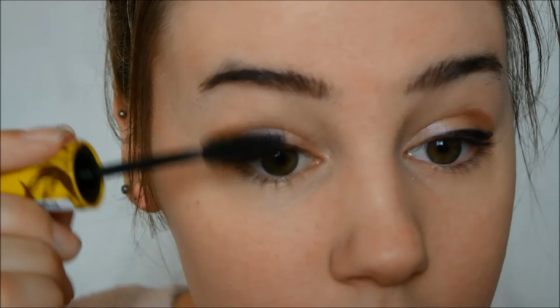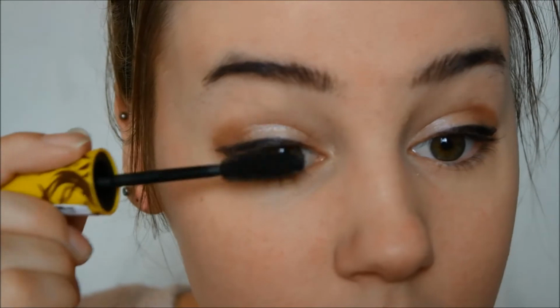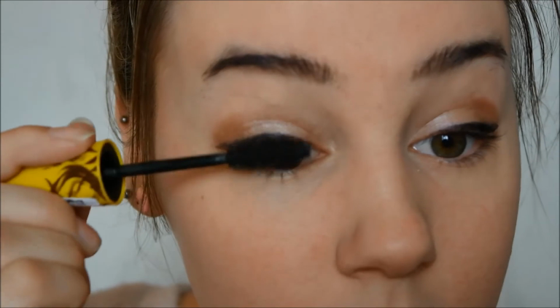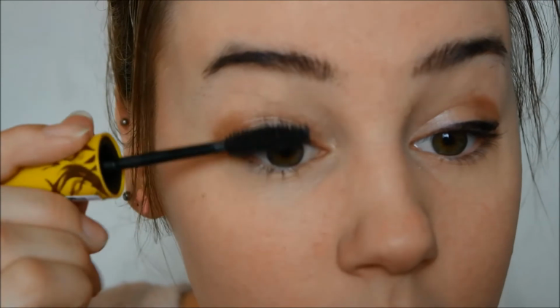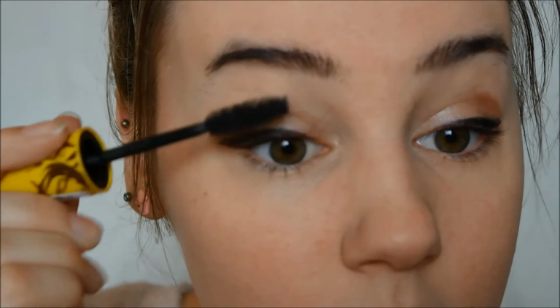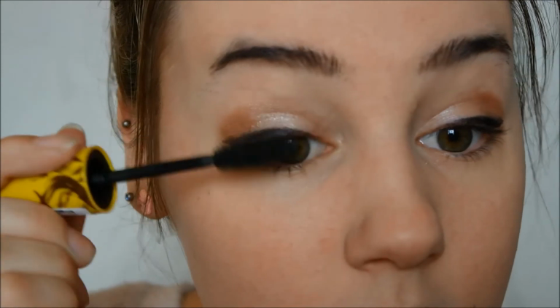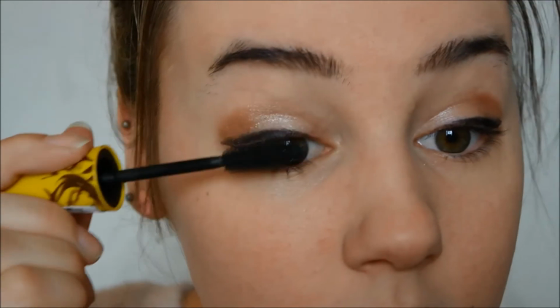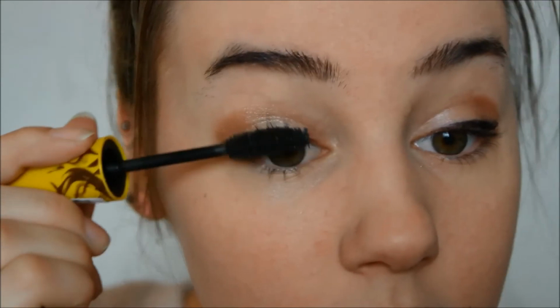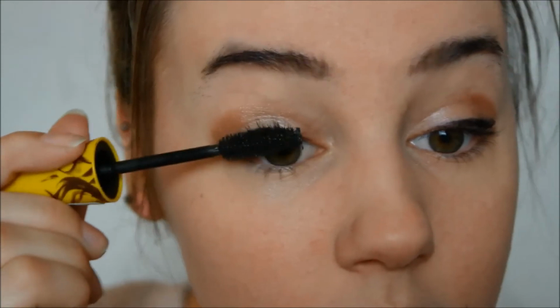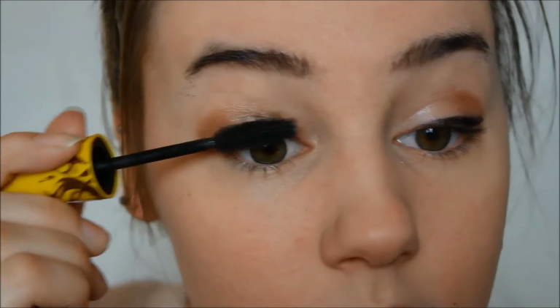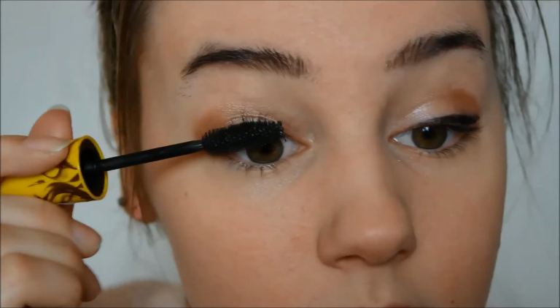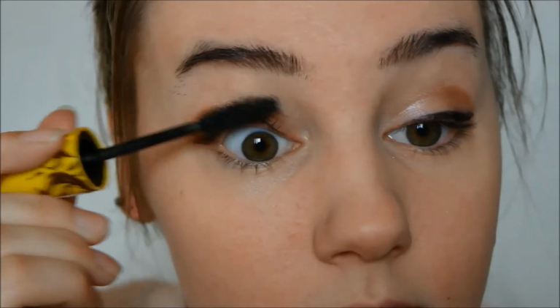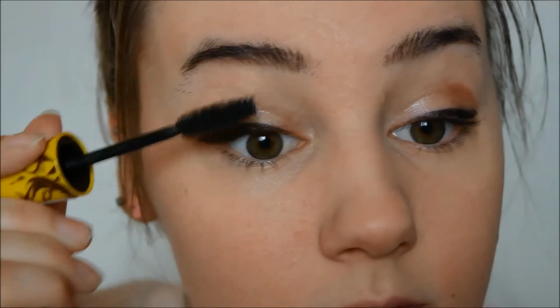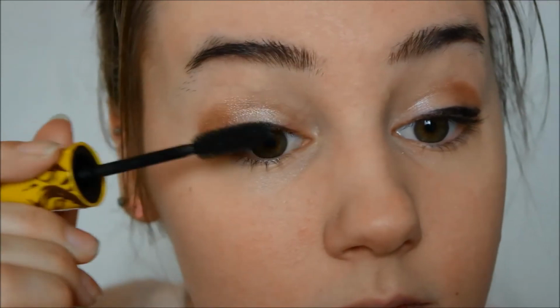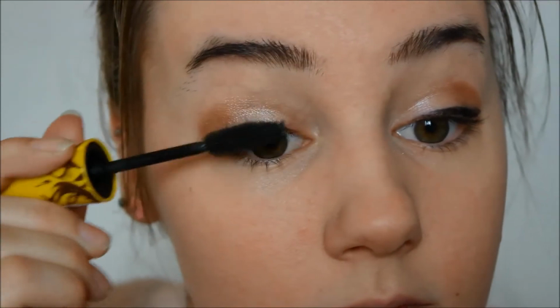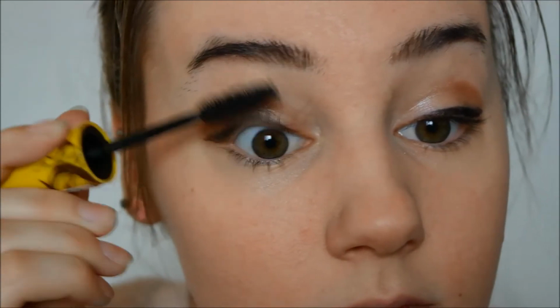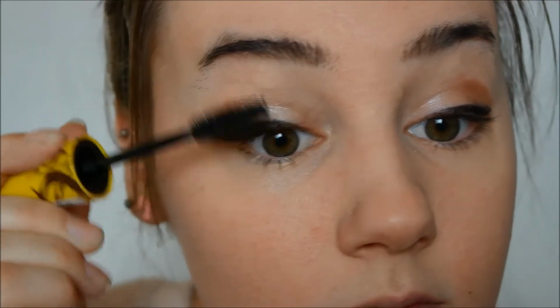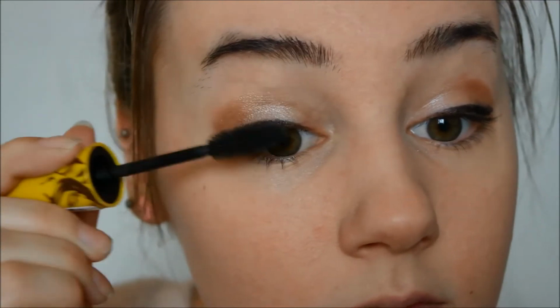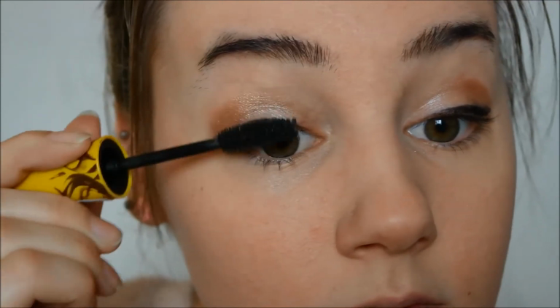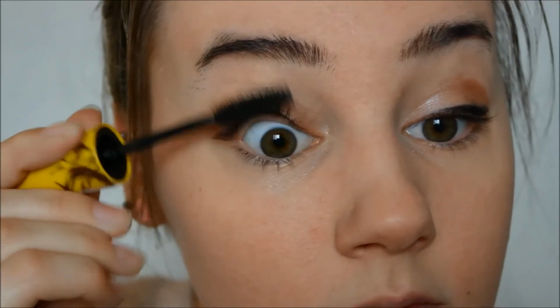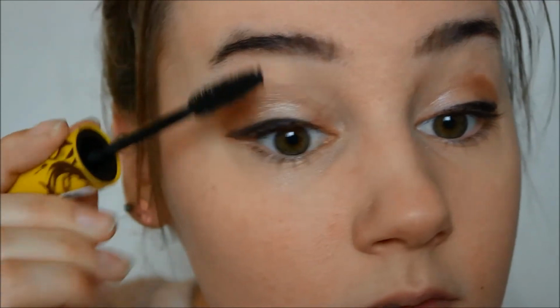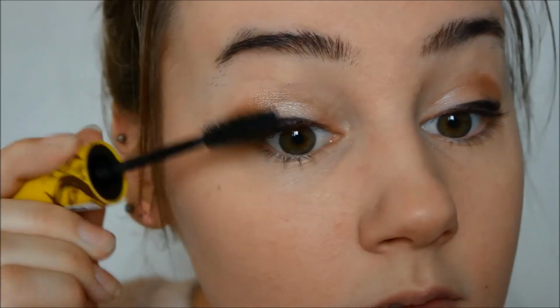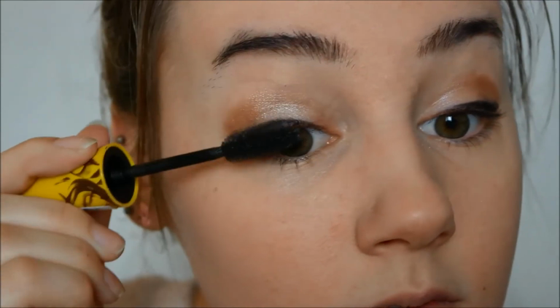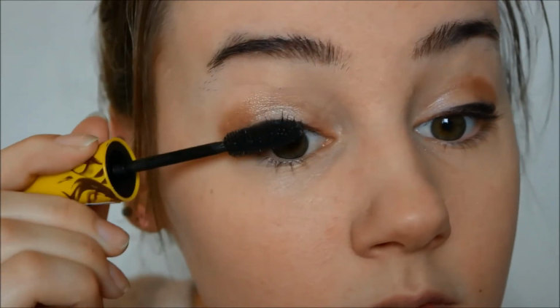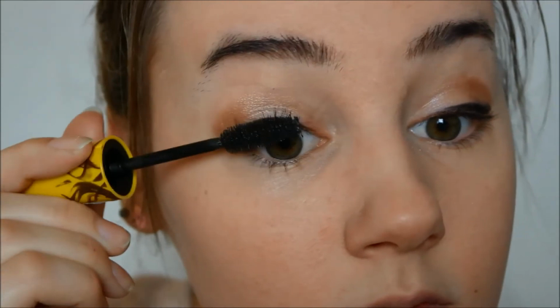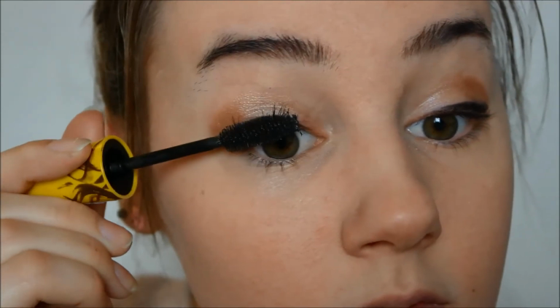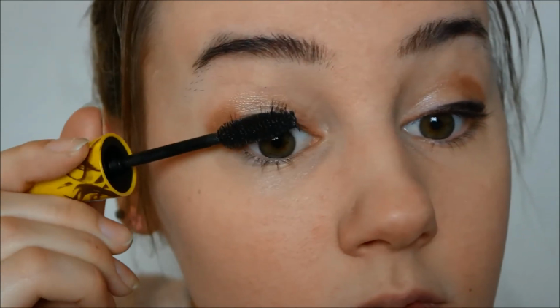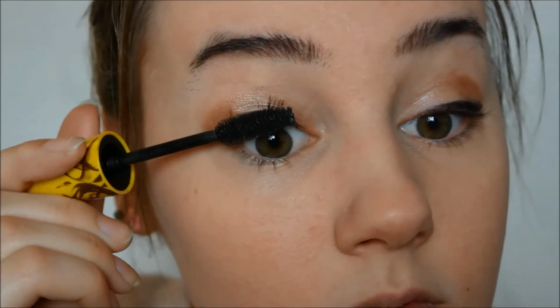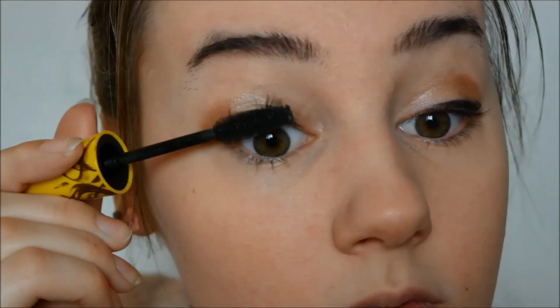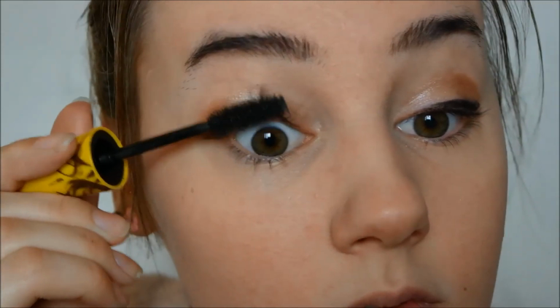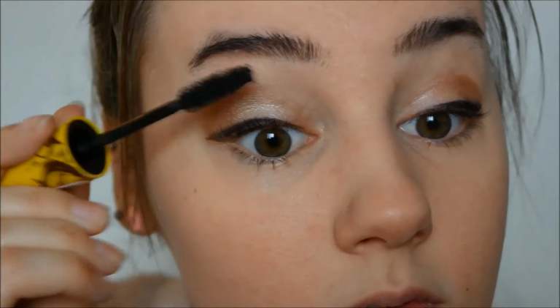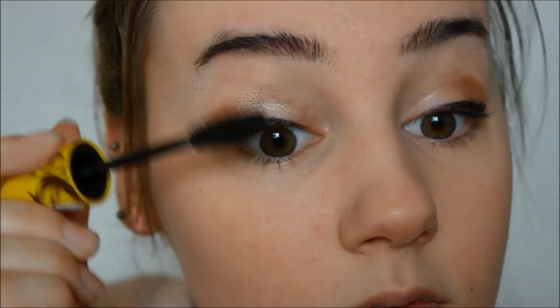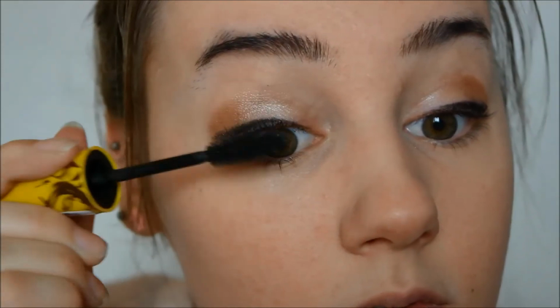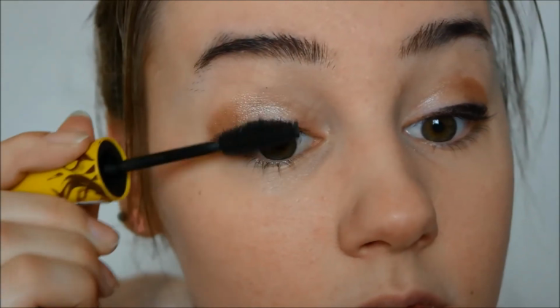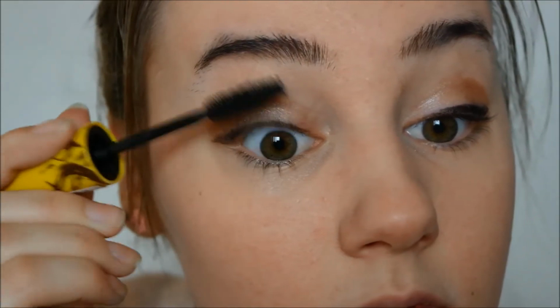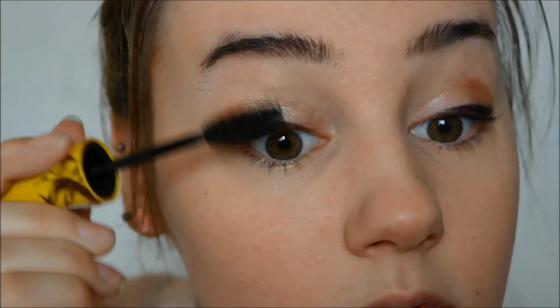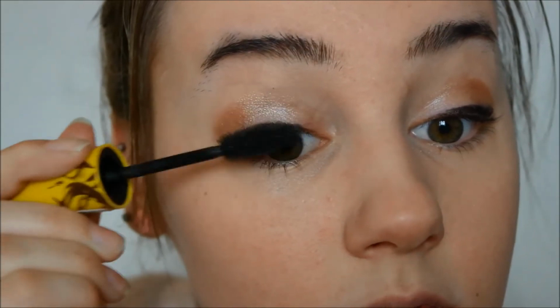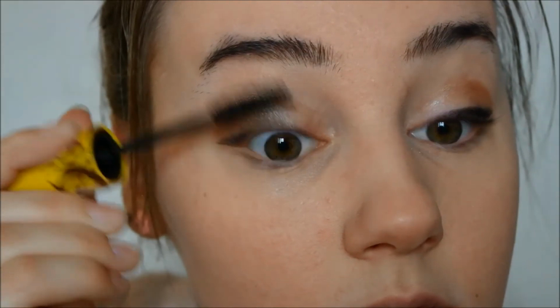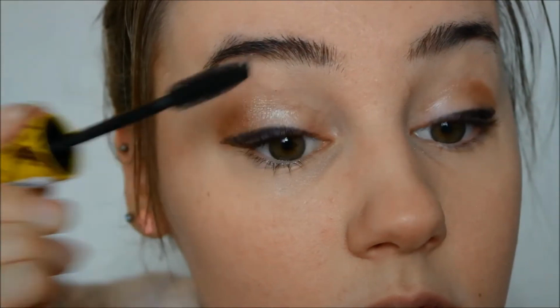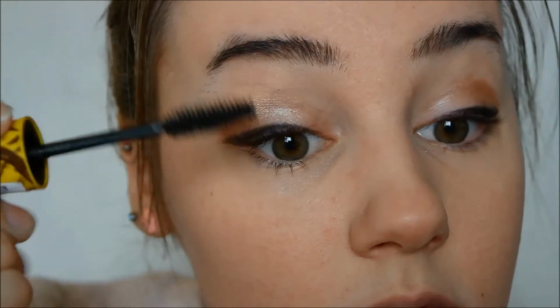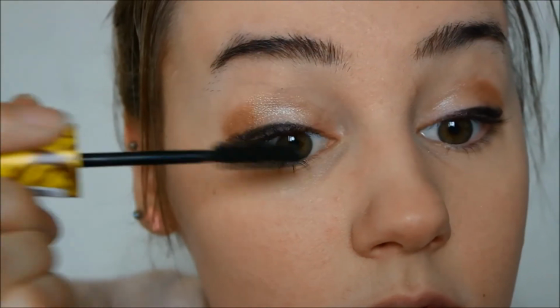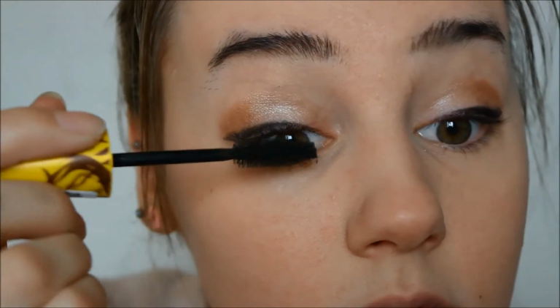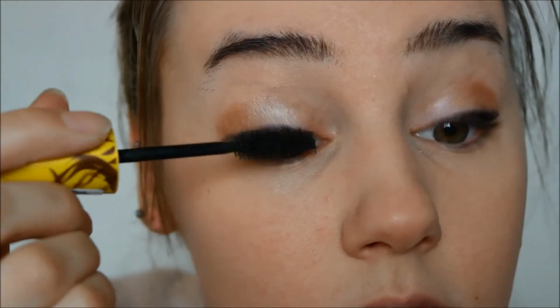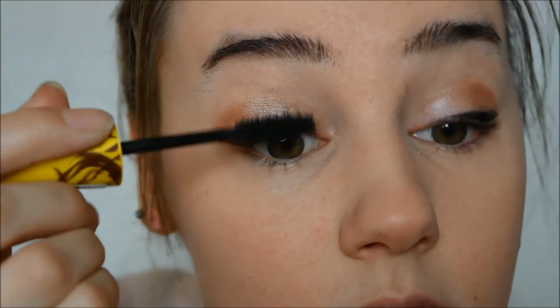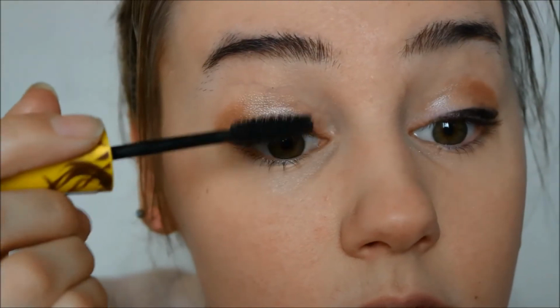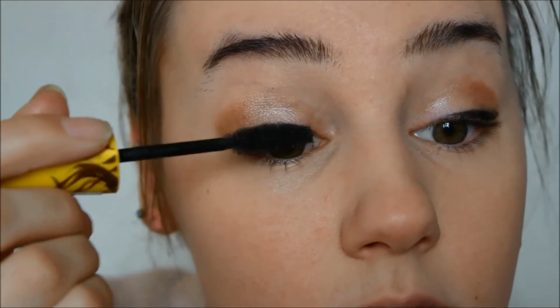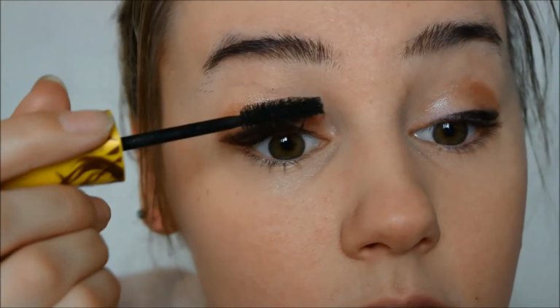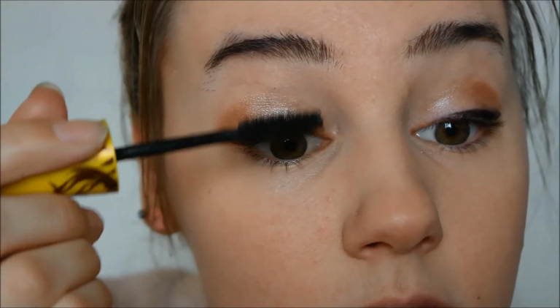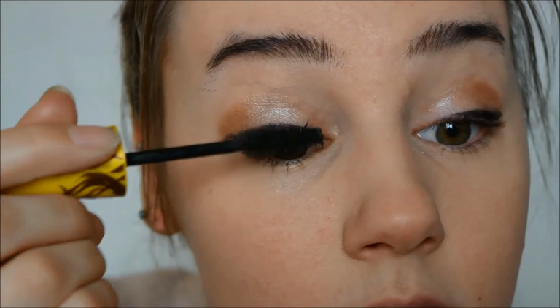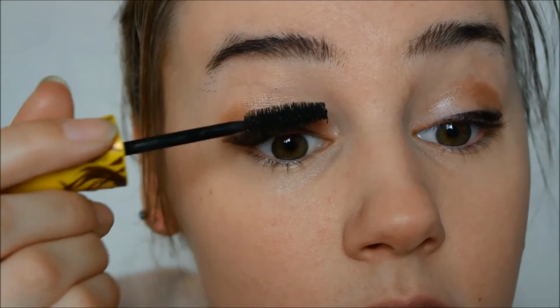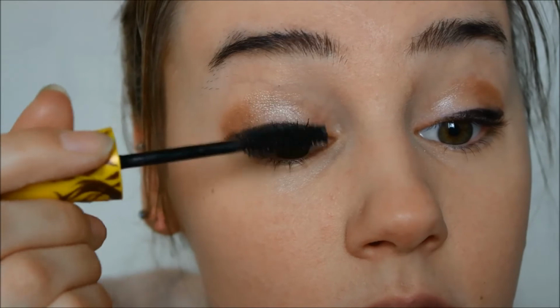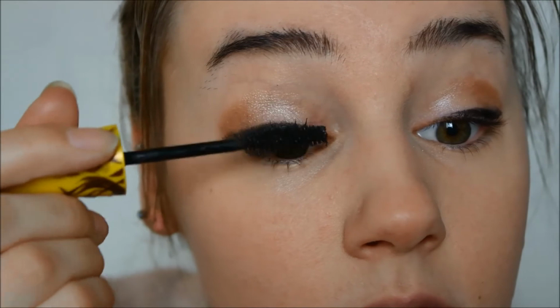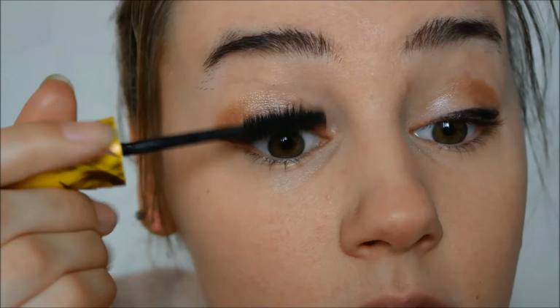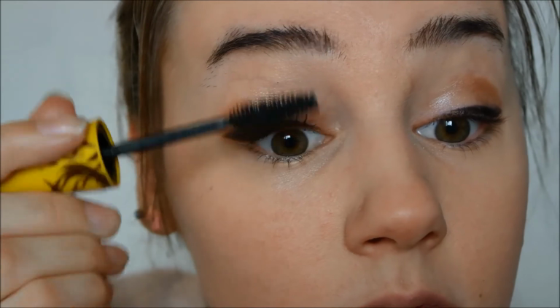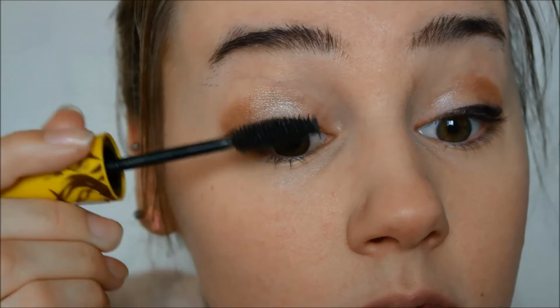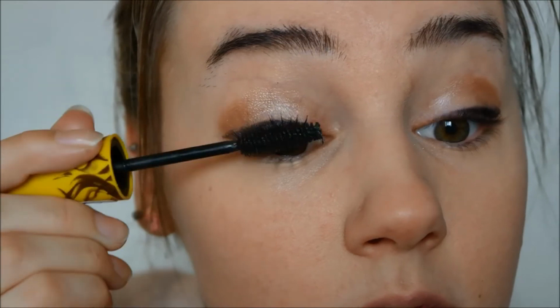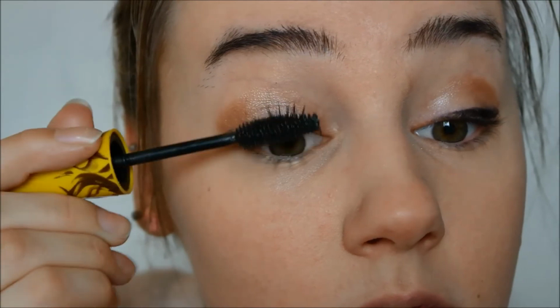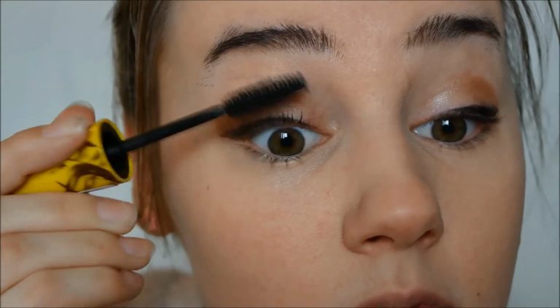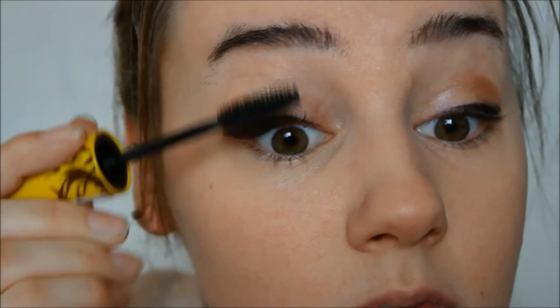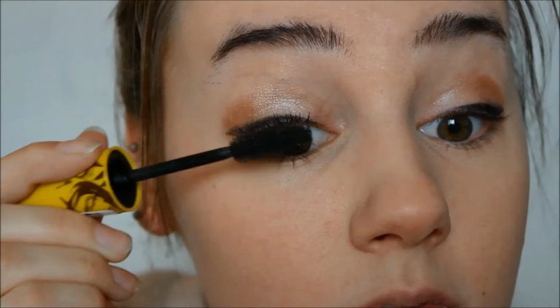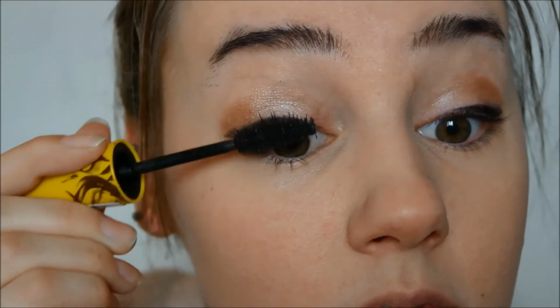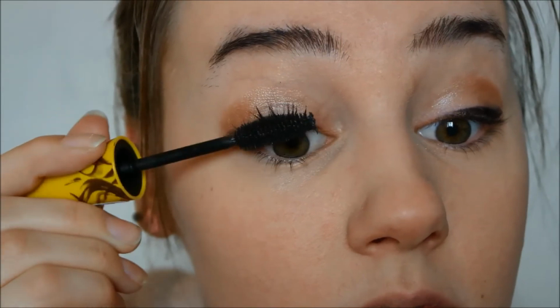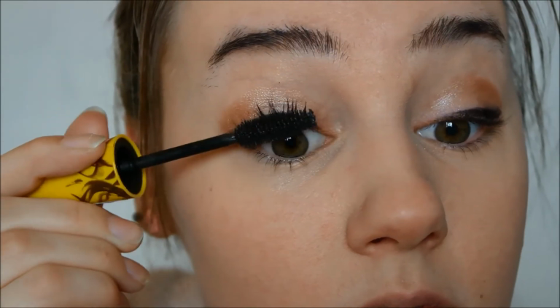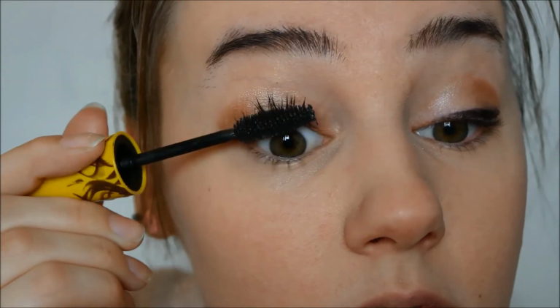Now it's time for some mascara. I'm only applying mascara on my upper lashes because I feel like that will make my eyes look bigger.